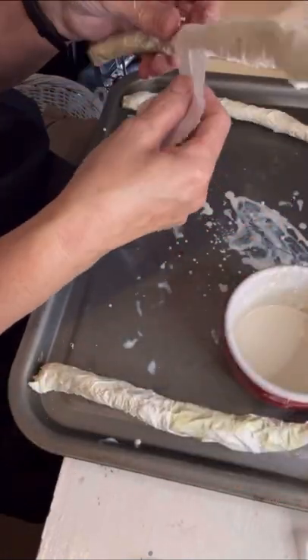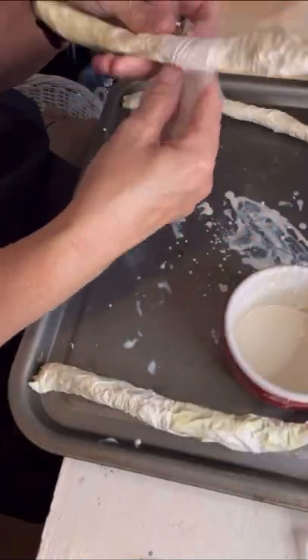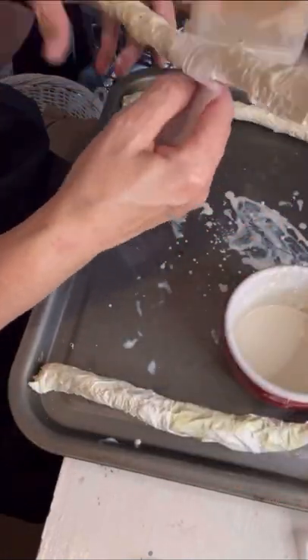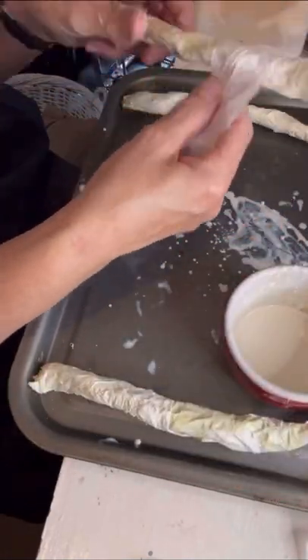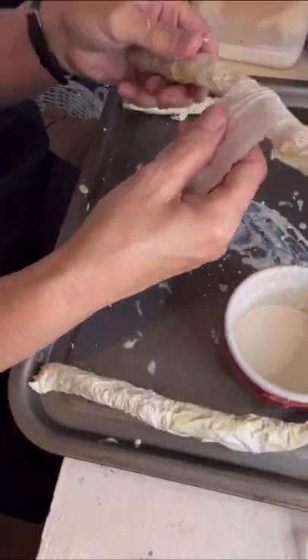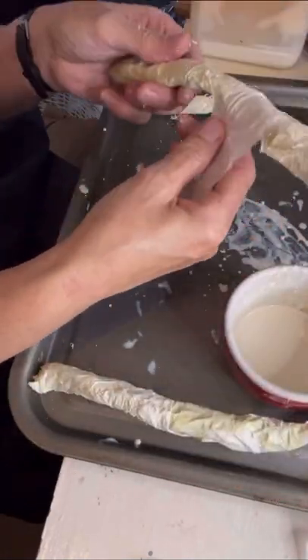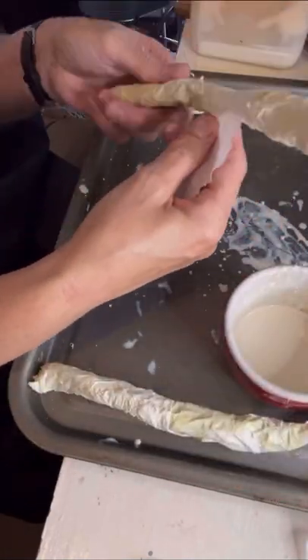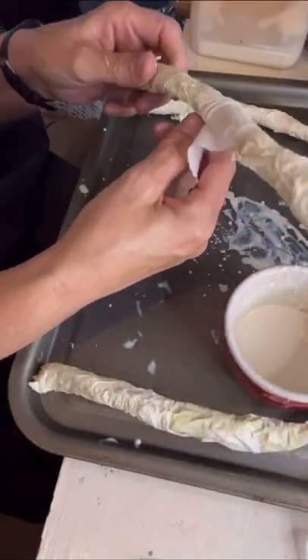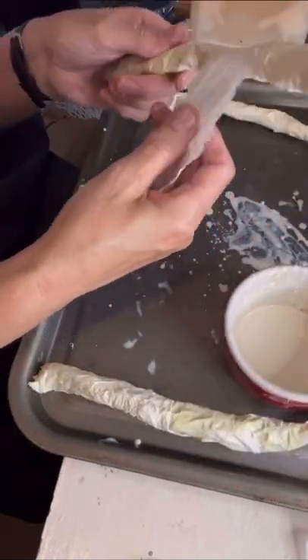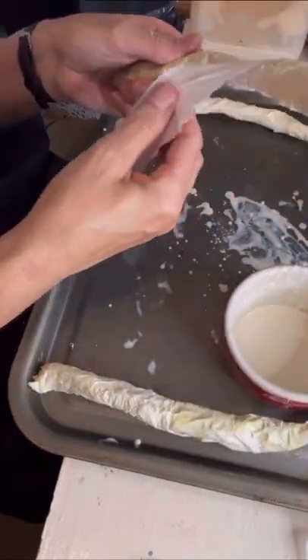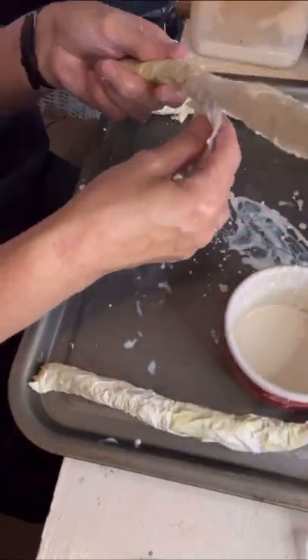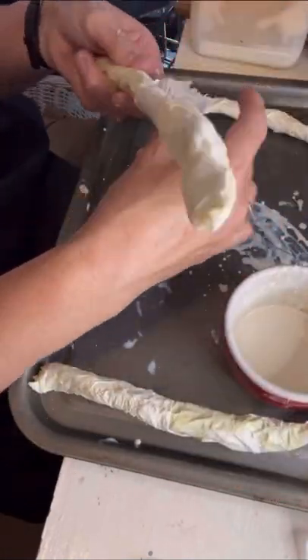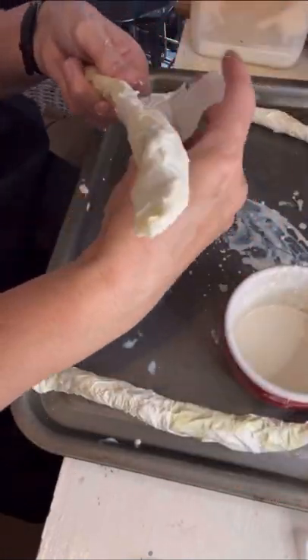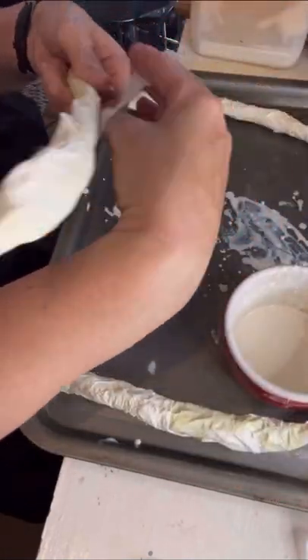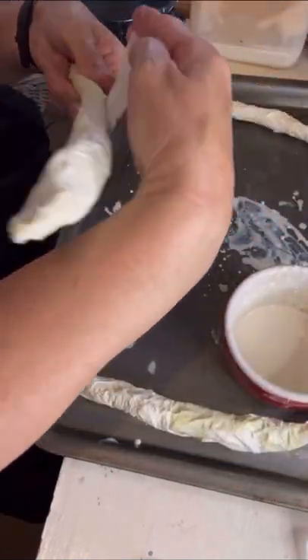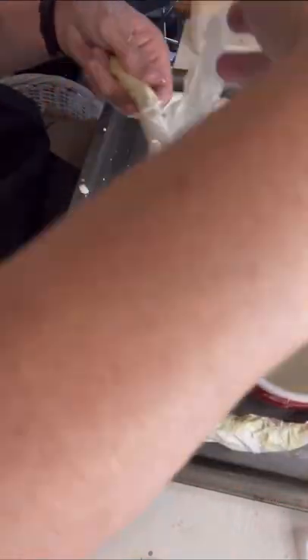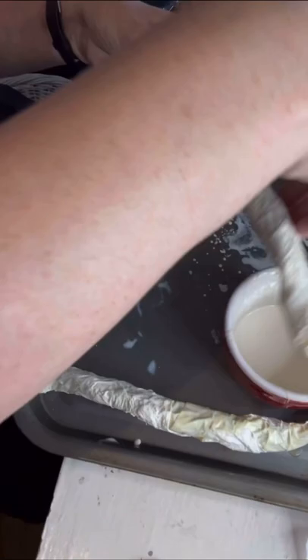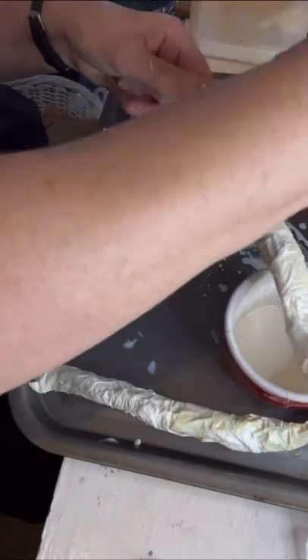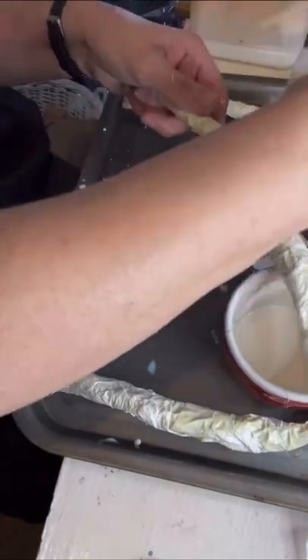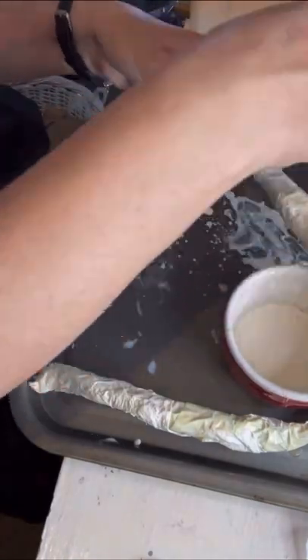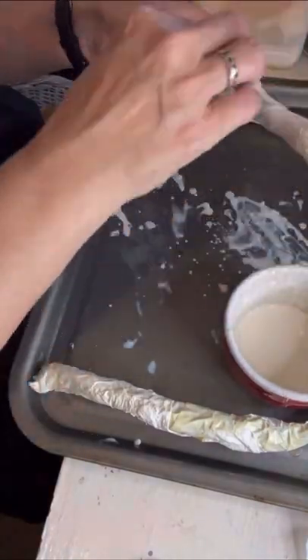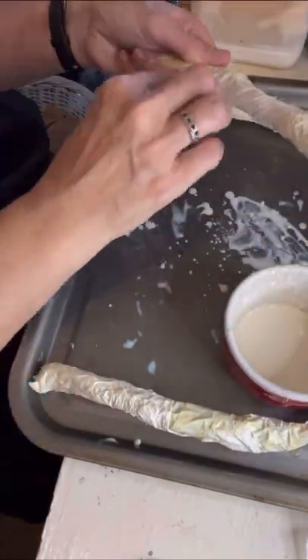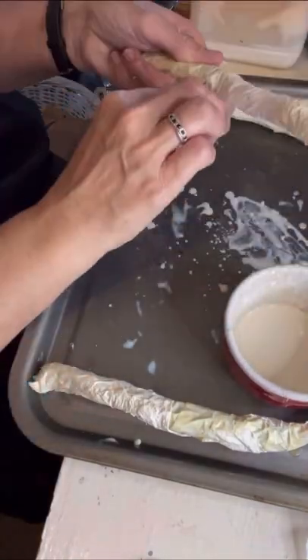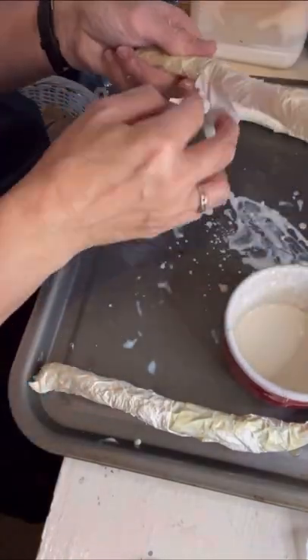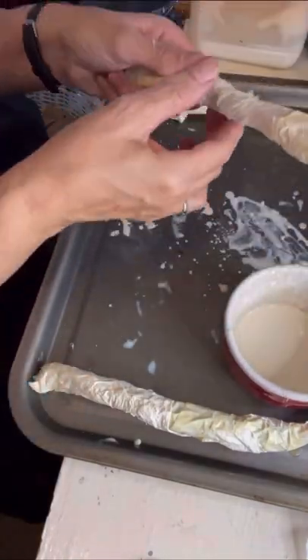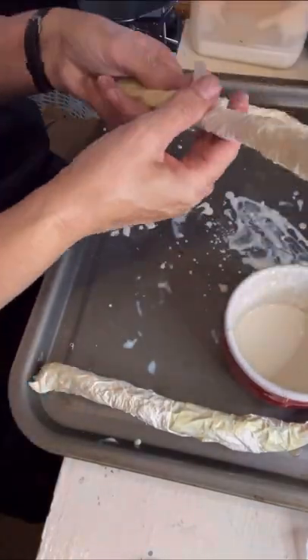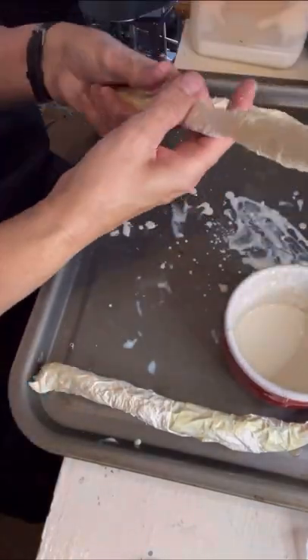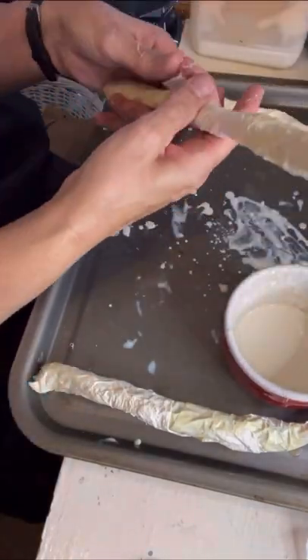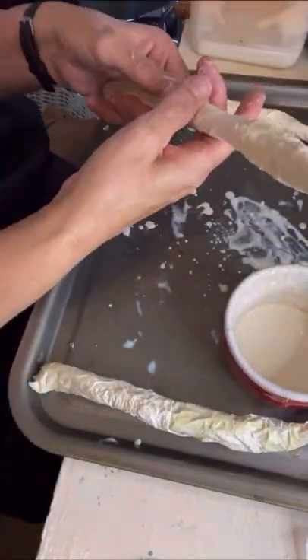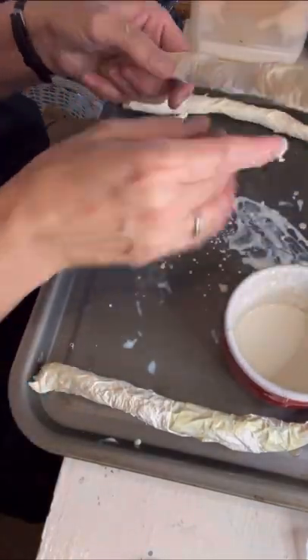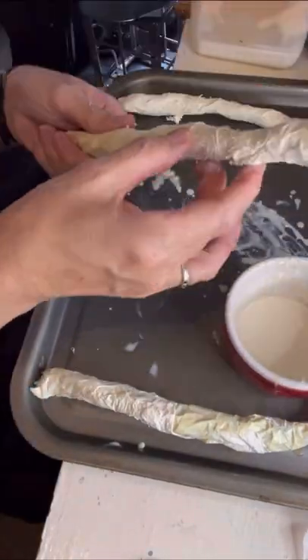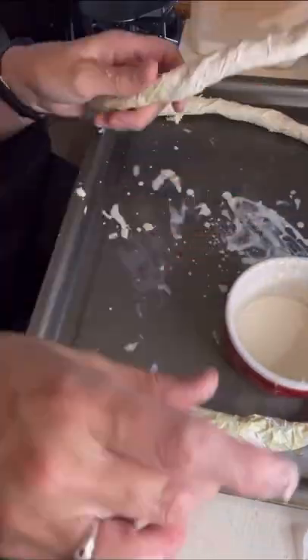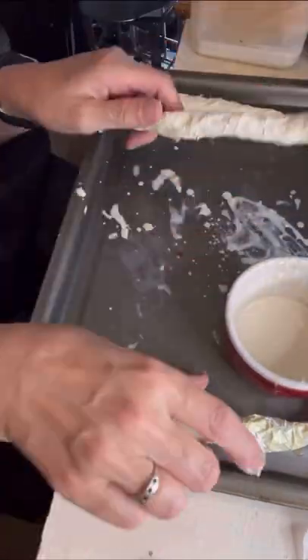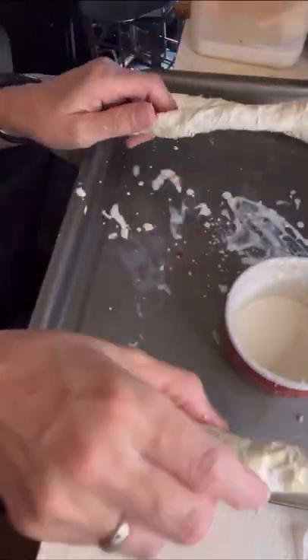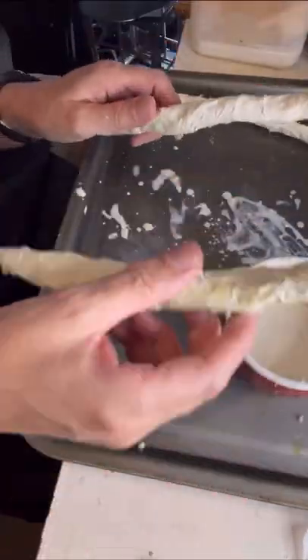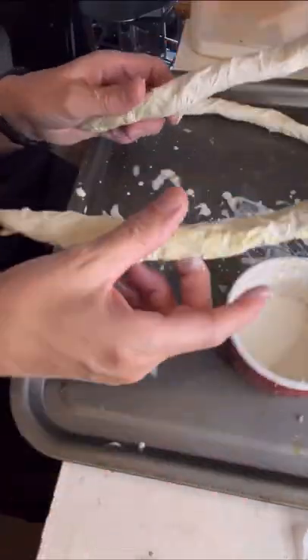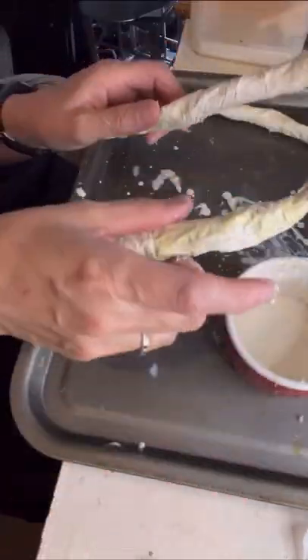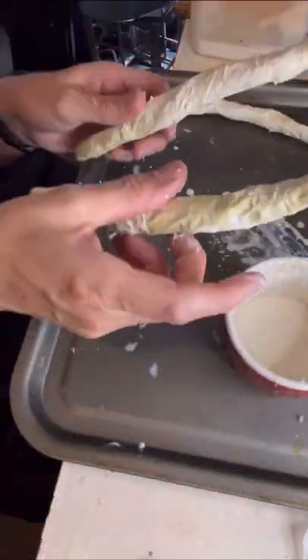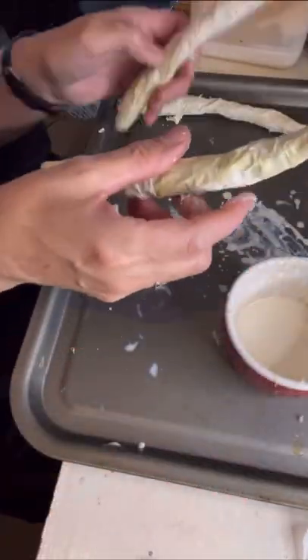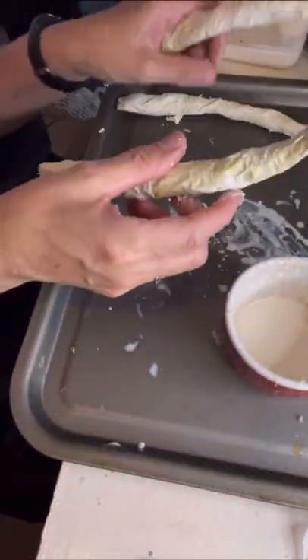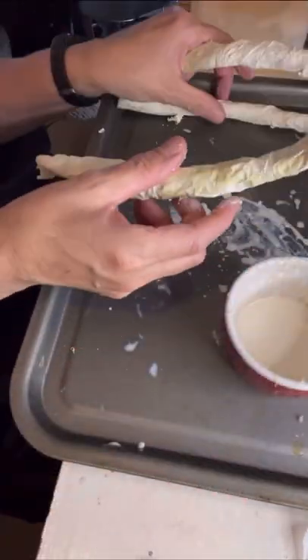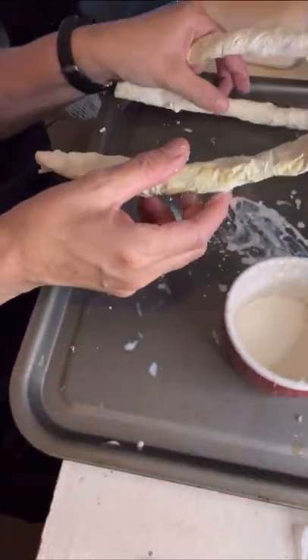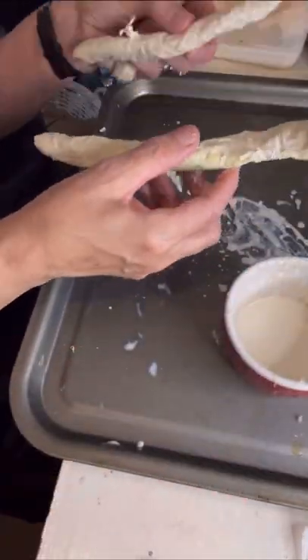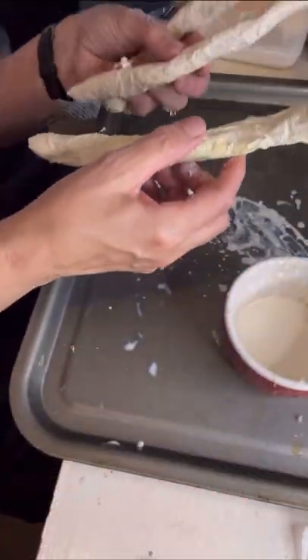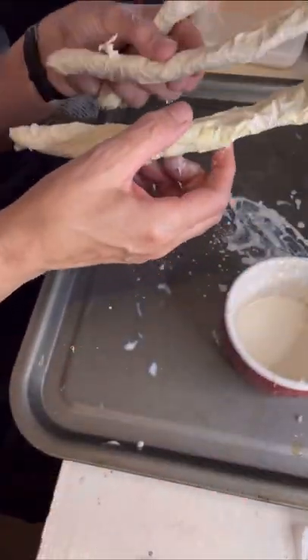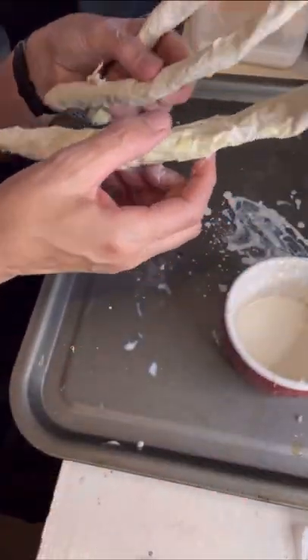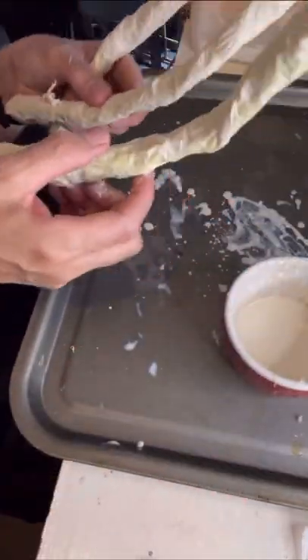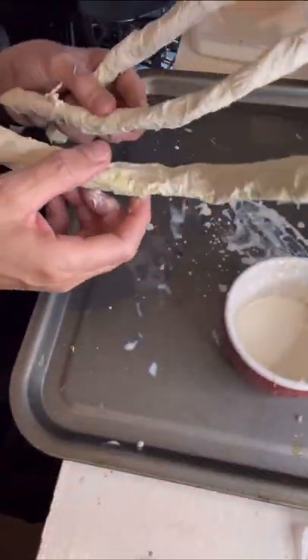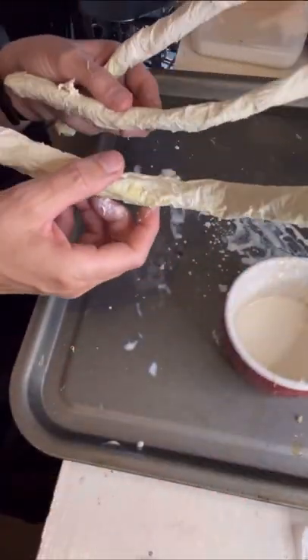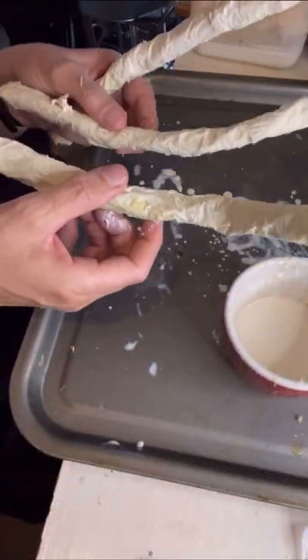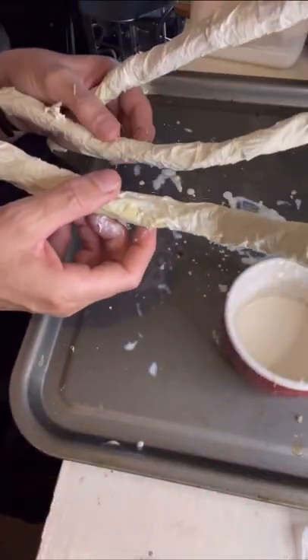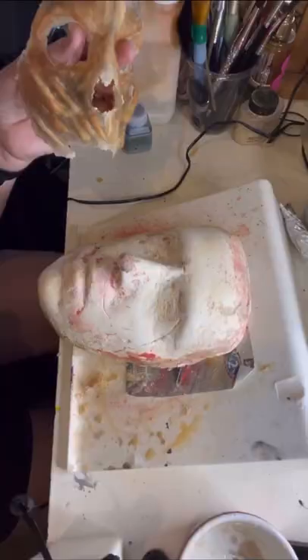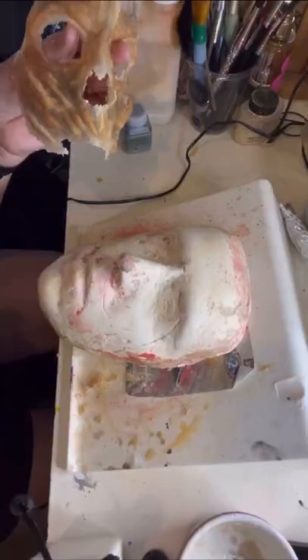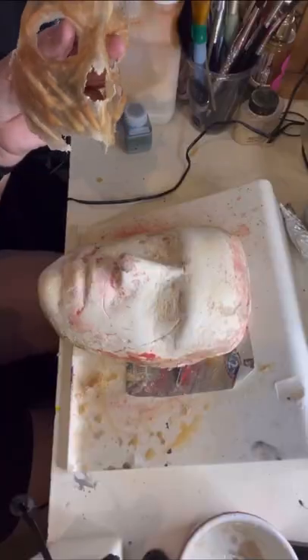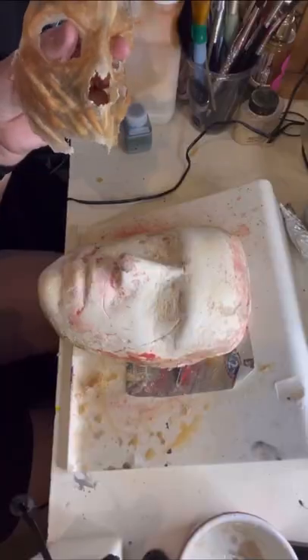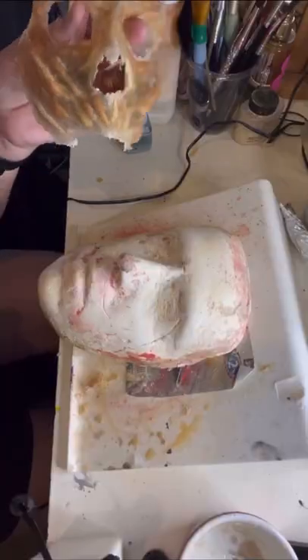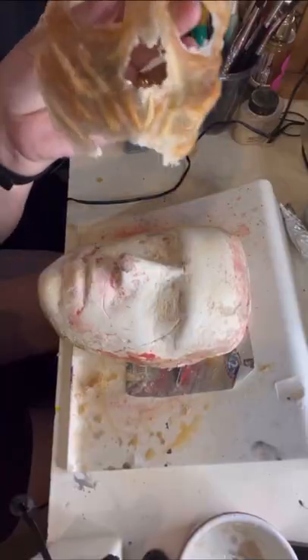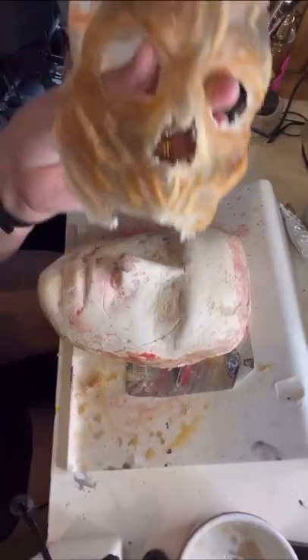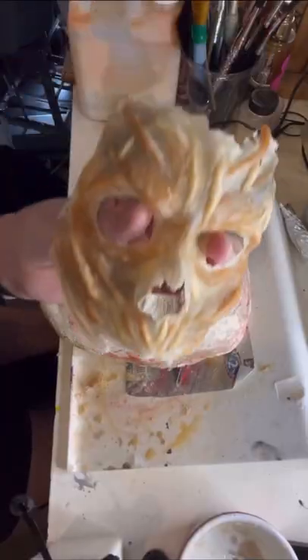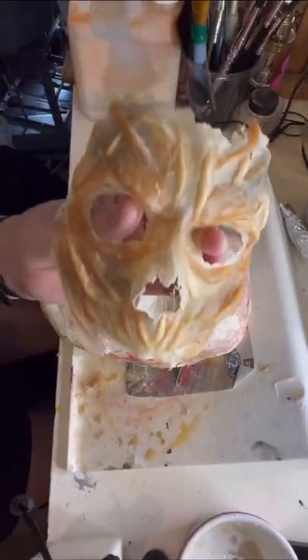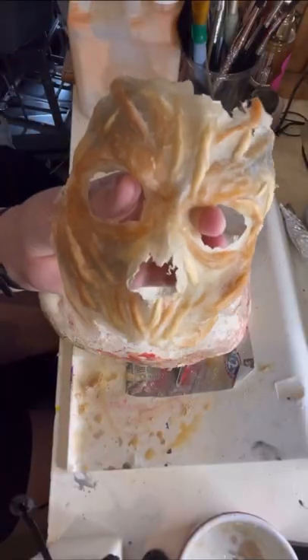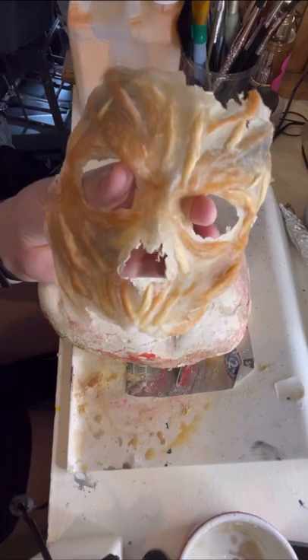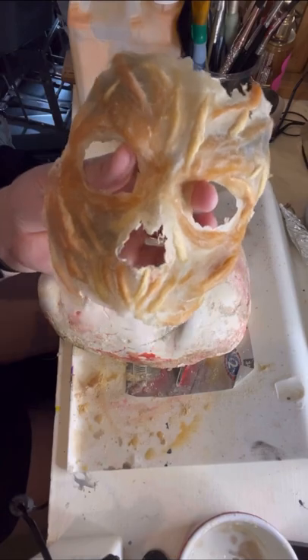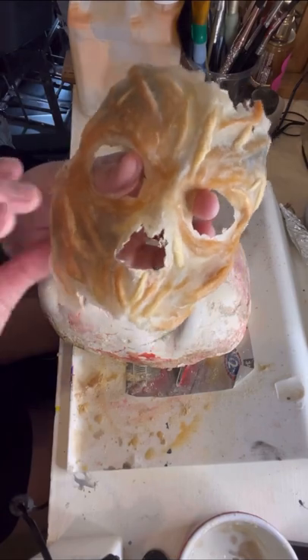I didn't feel they were quite strong enough, so I ended up putting latex and tissue around them just to make them a little bit harder.